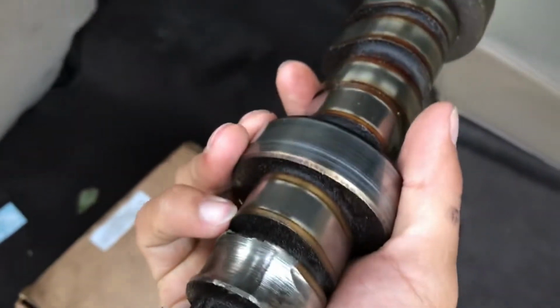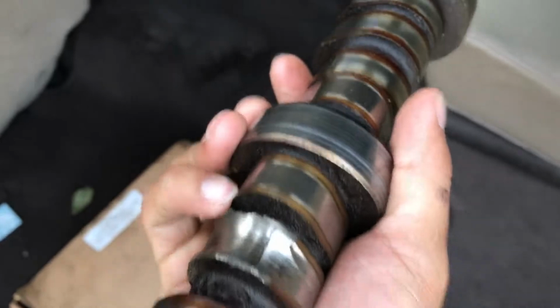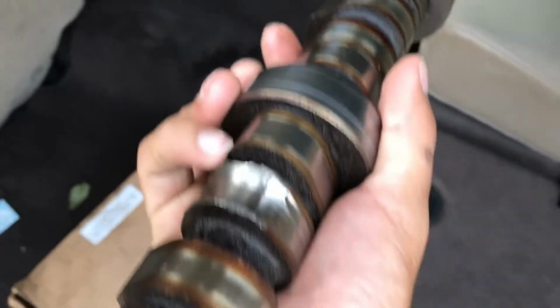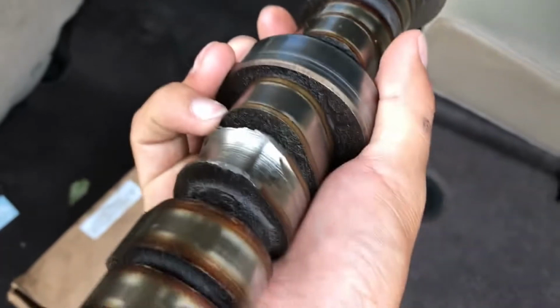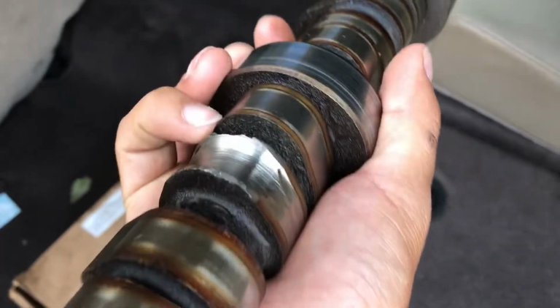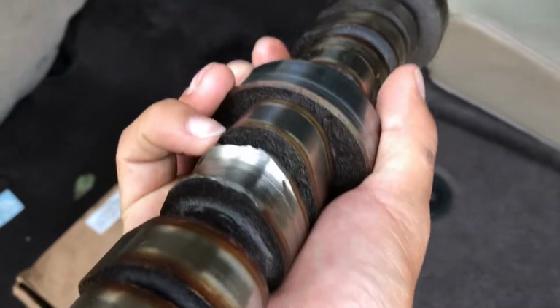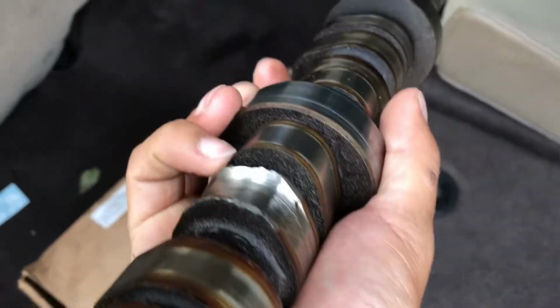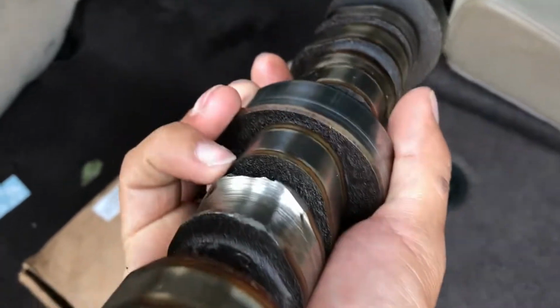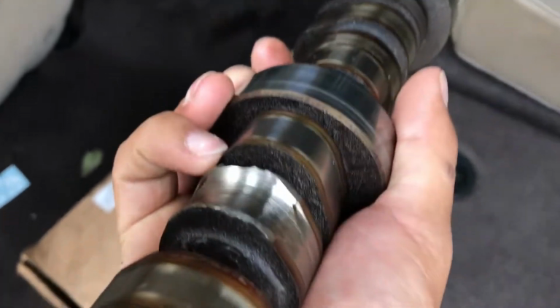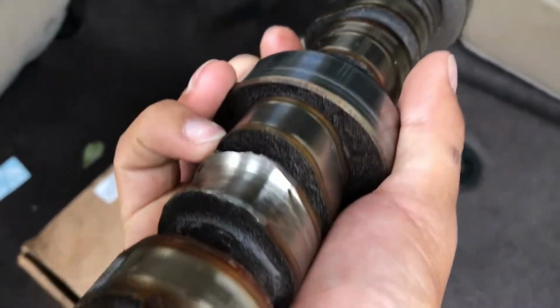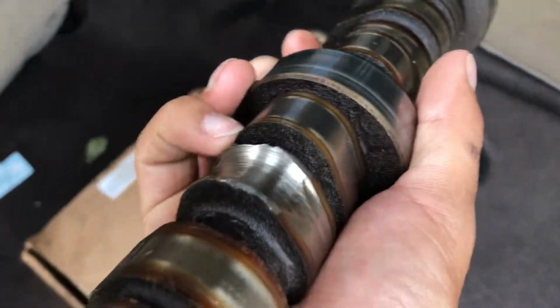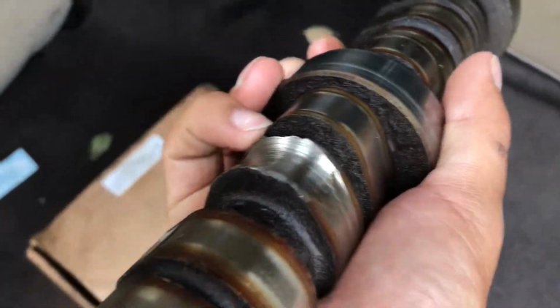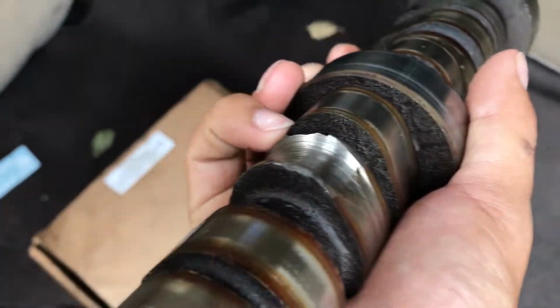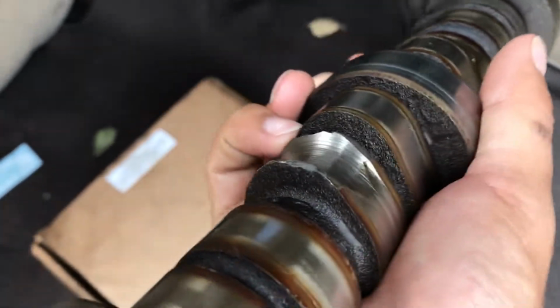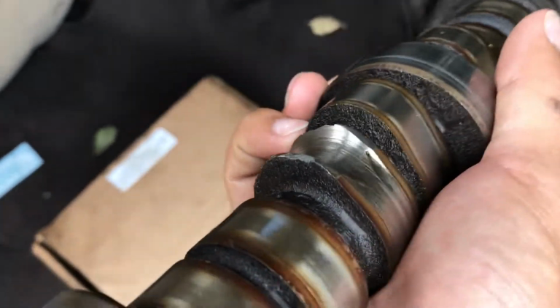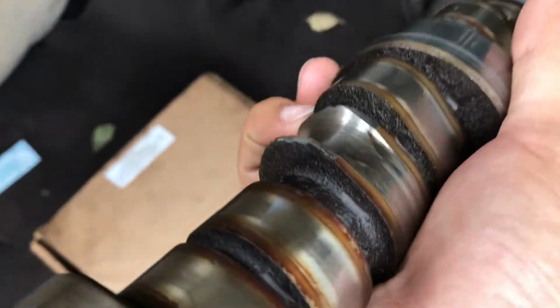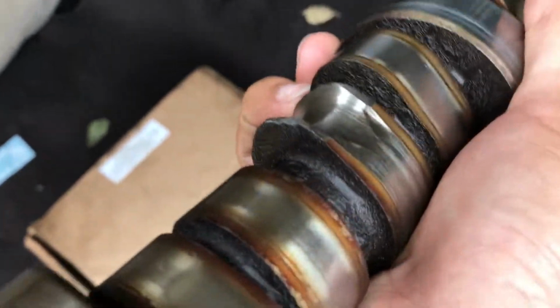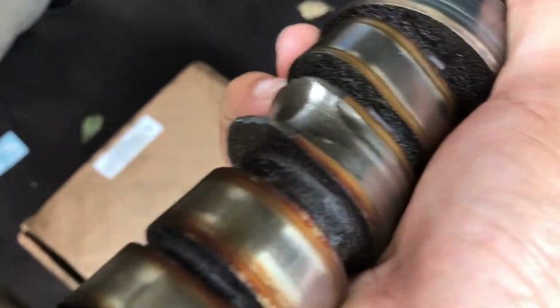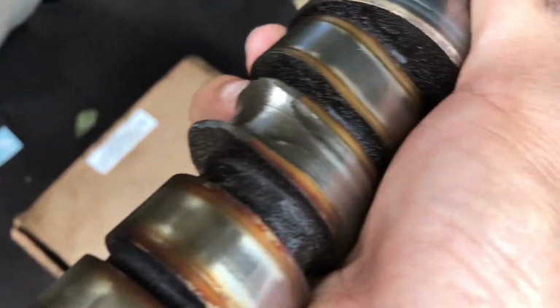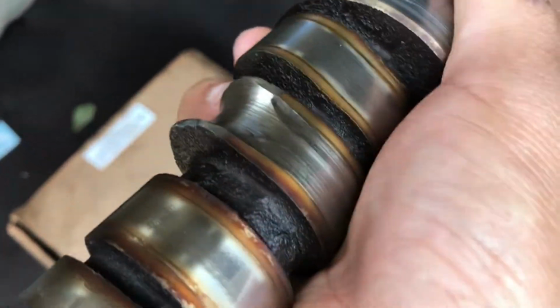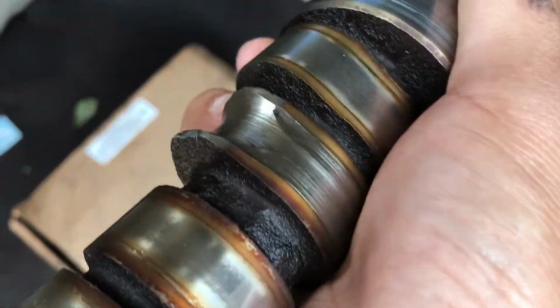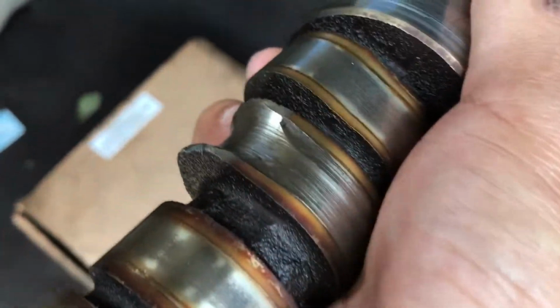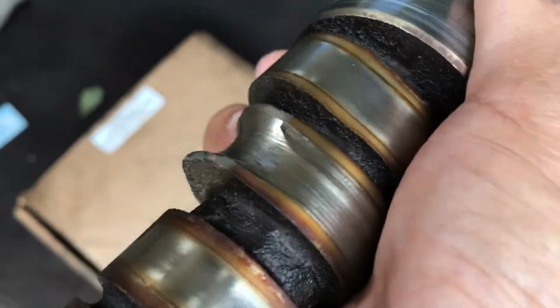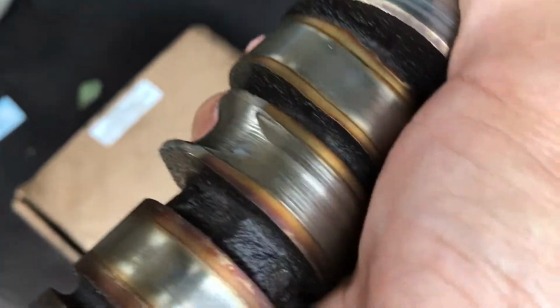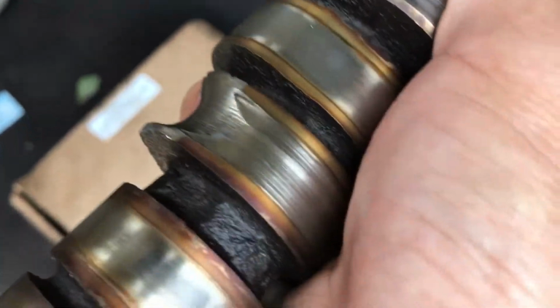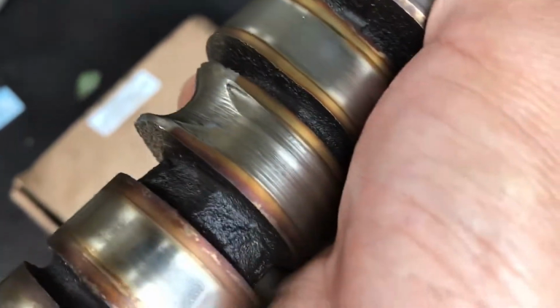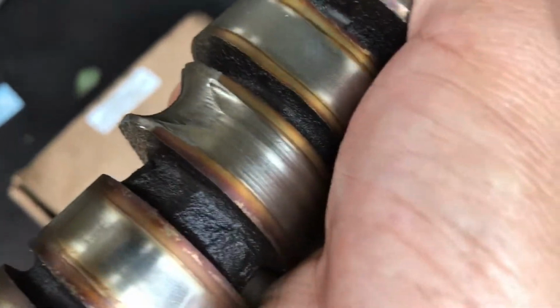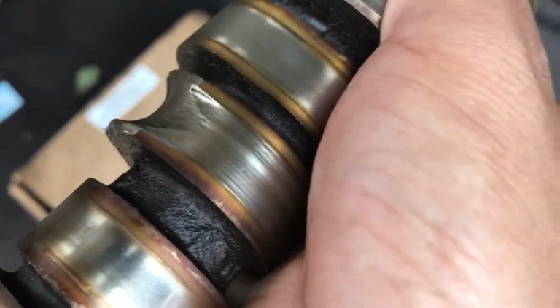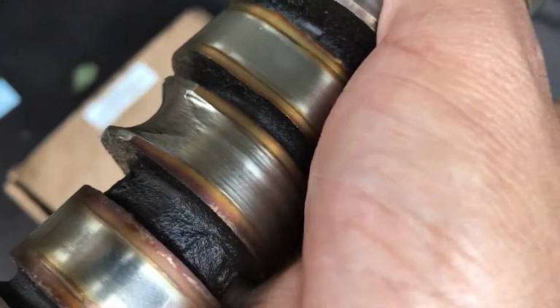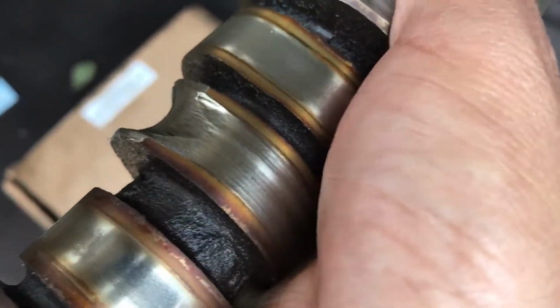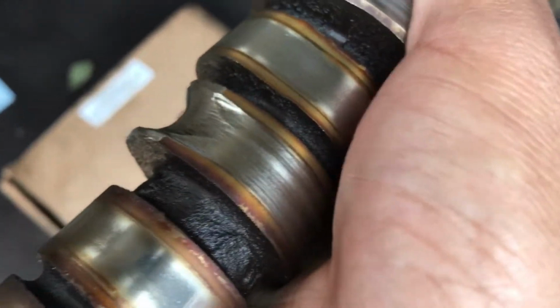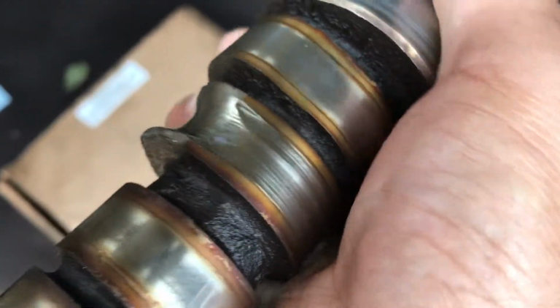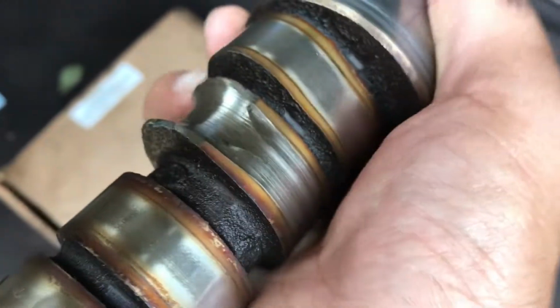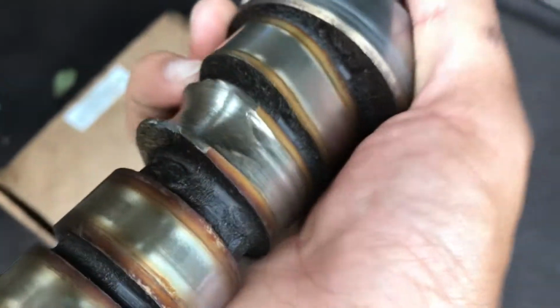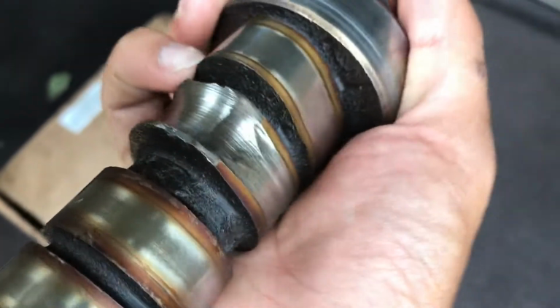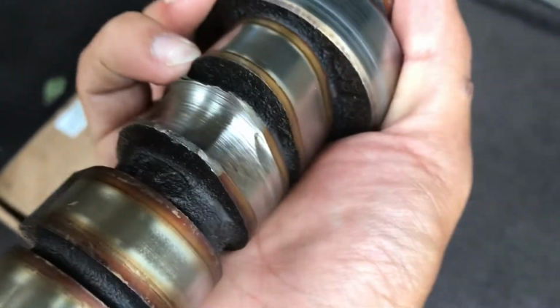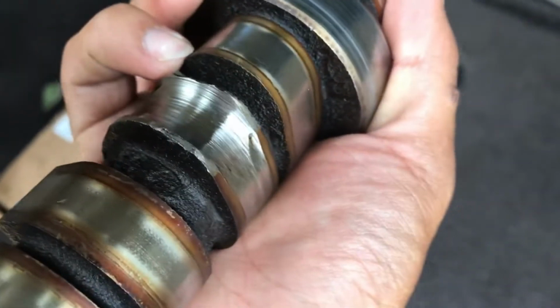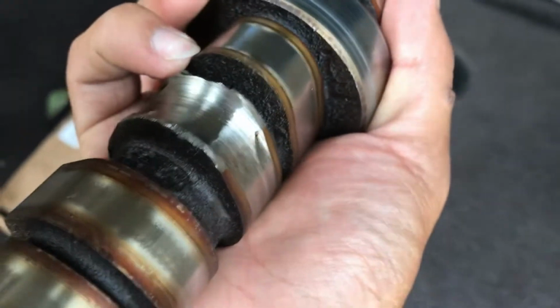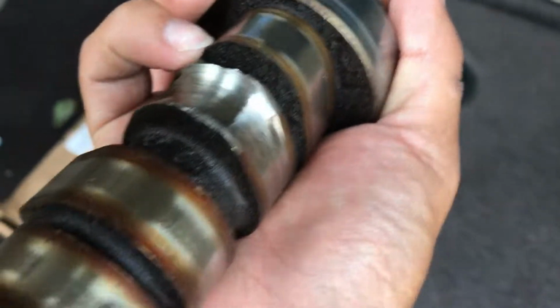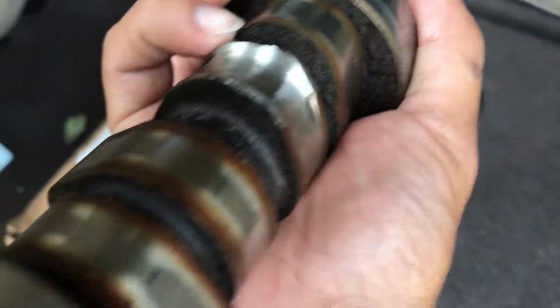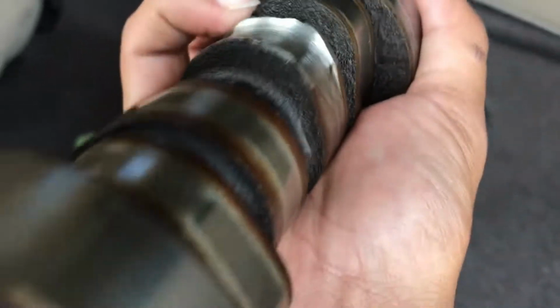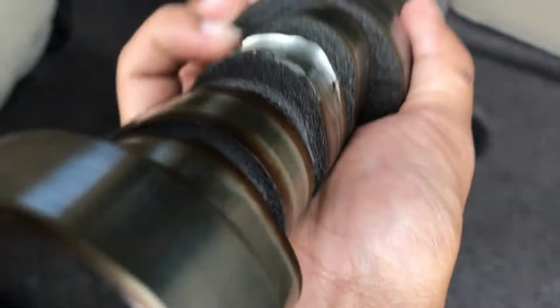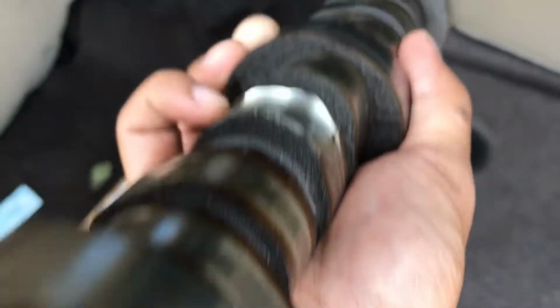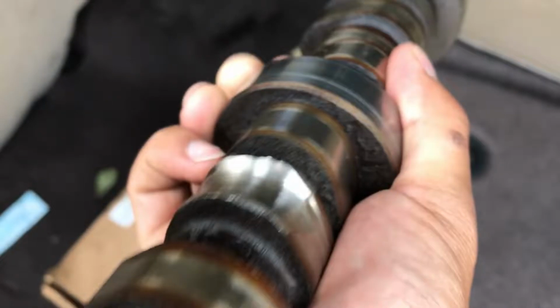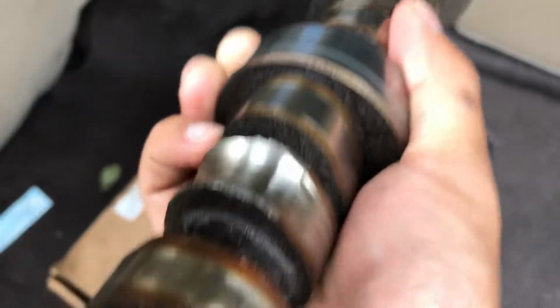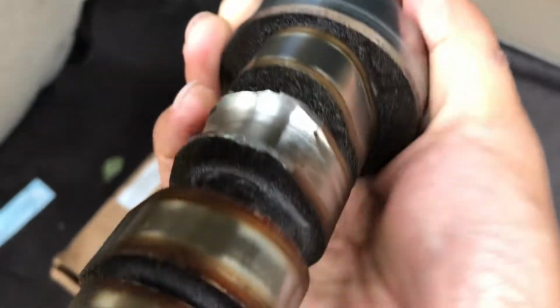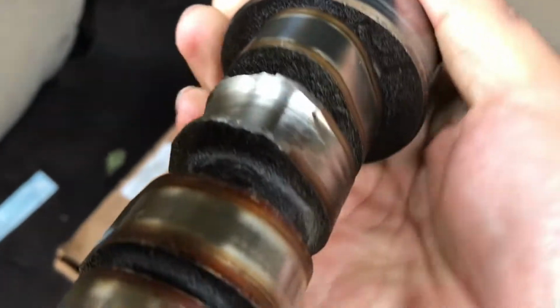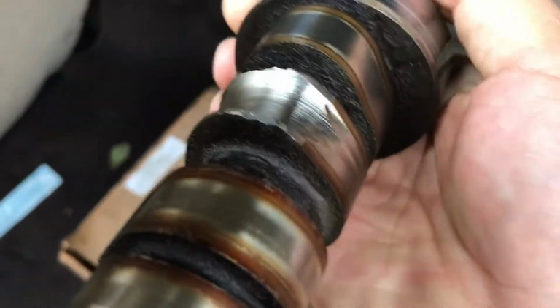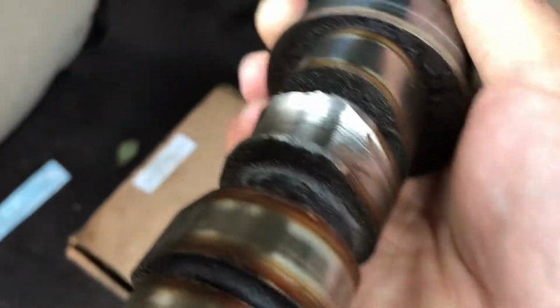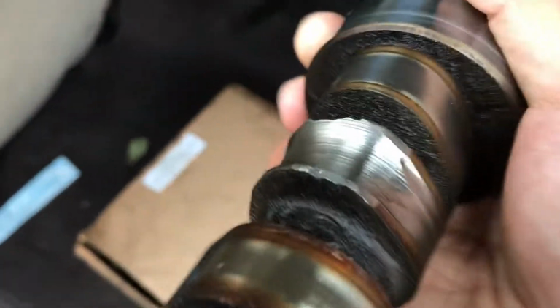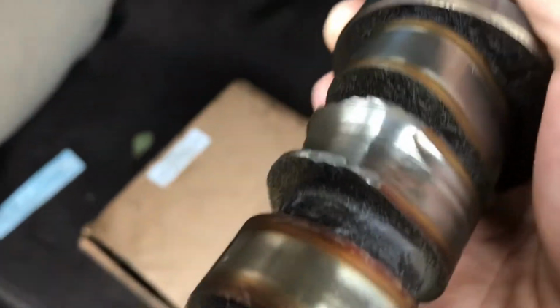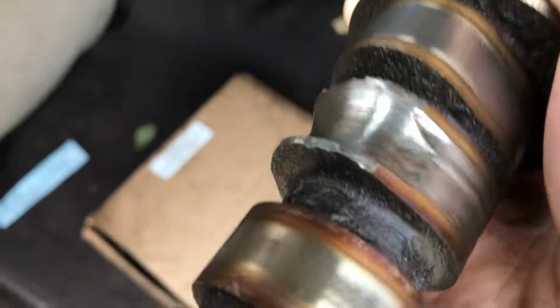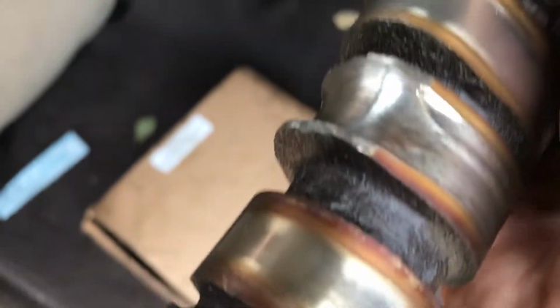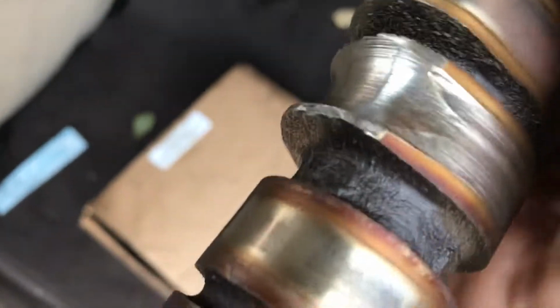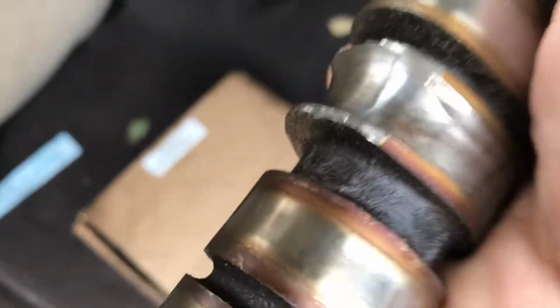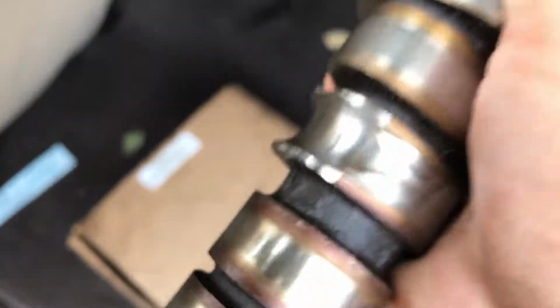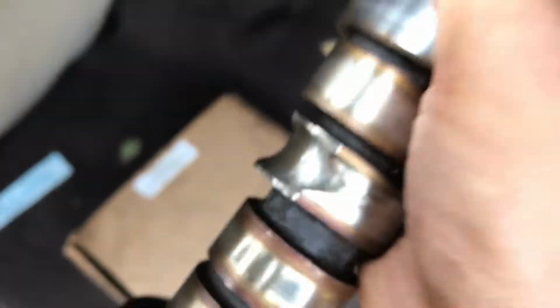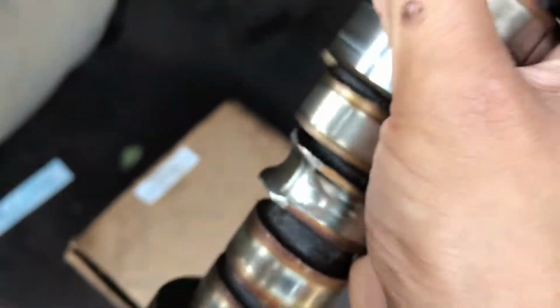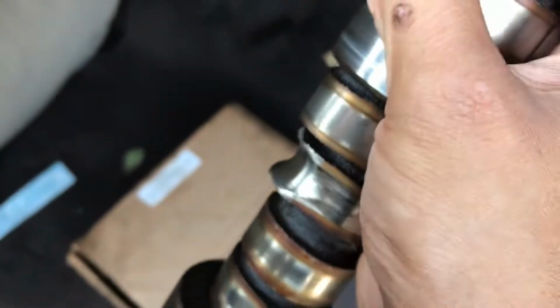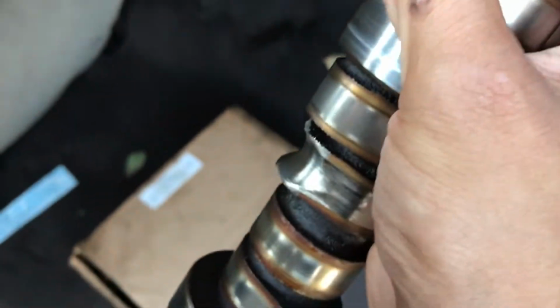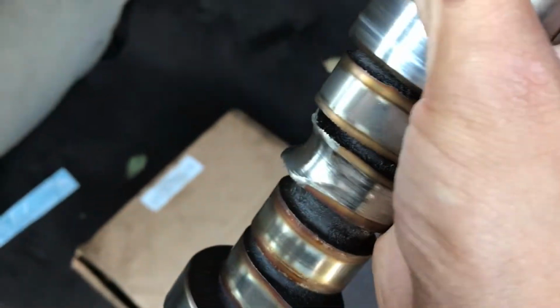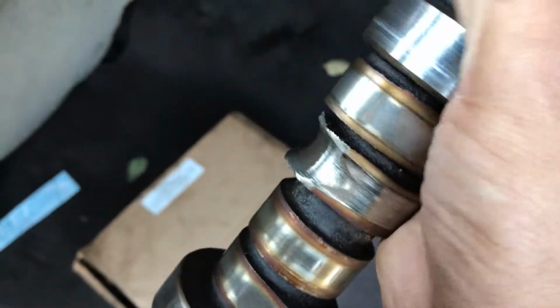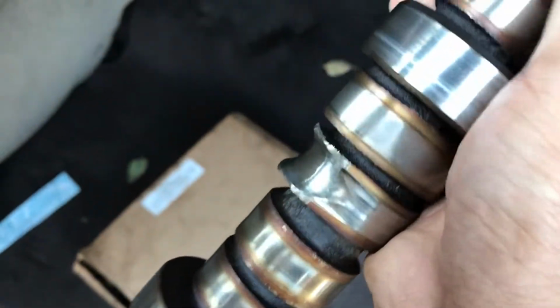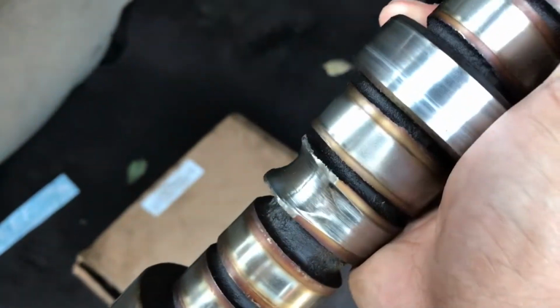This is where lifter number three was at — on cylinder three. Look at that. And it looks bad.